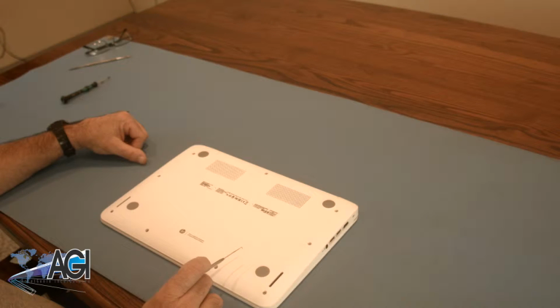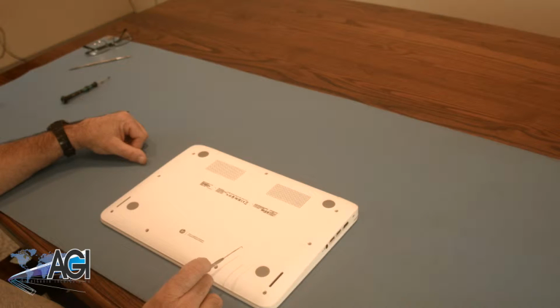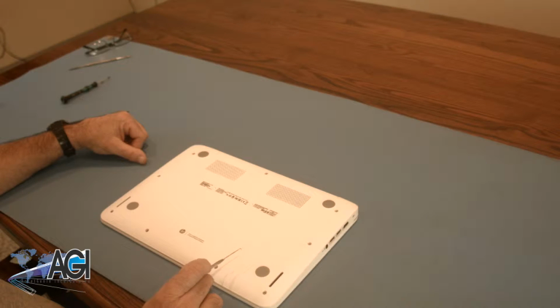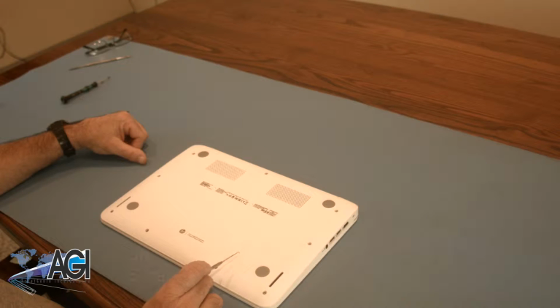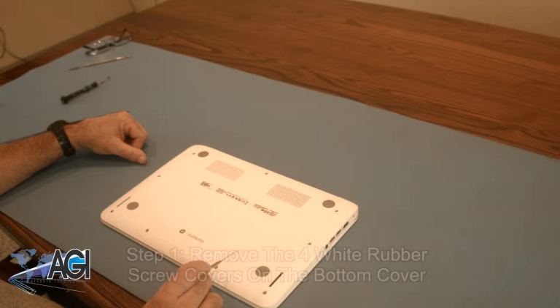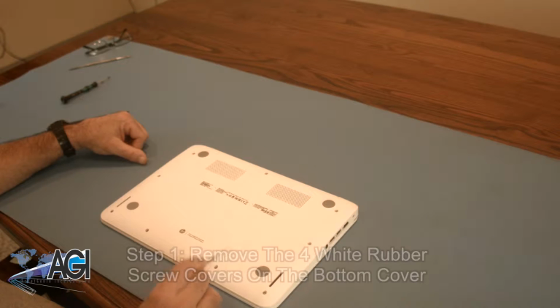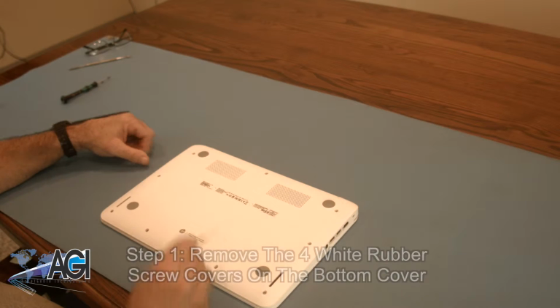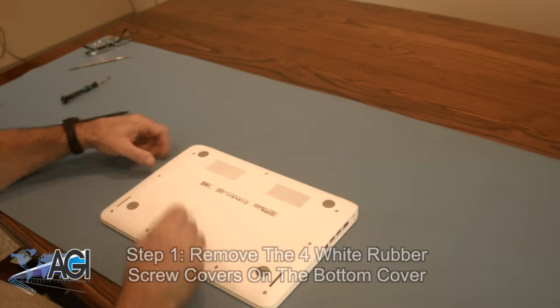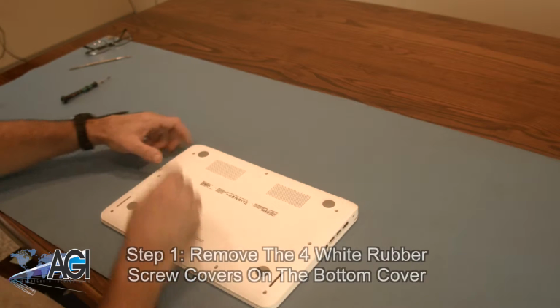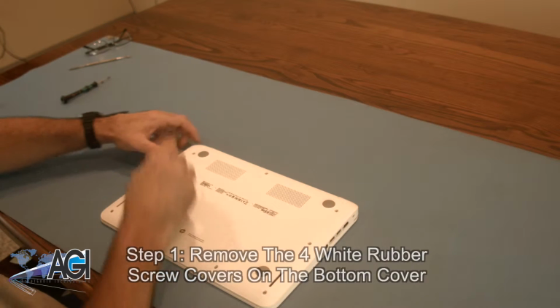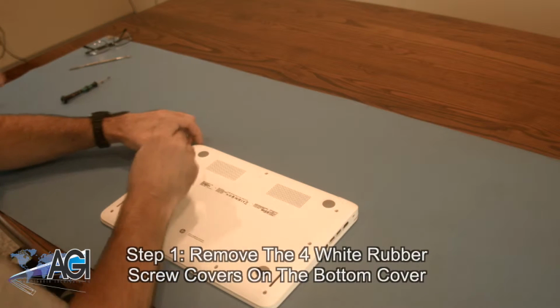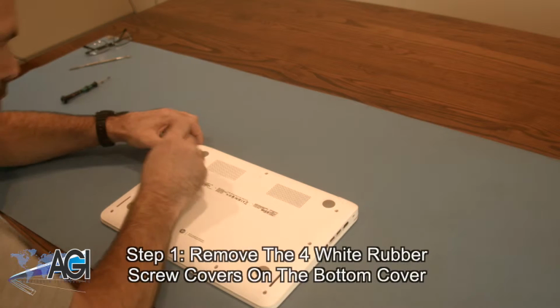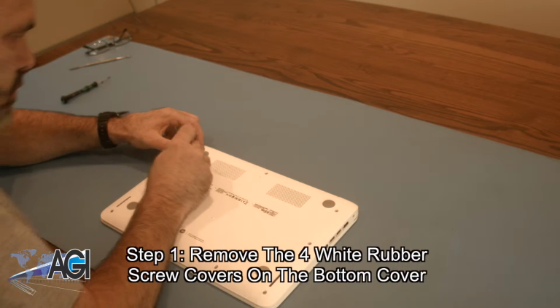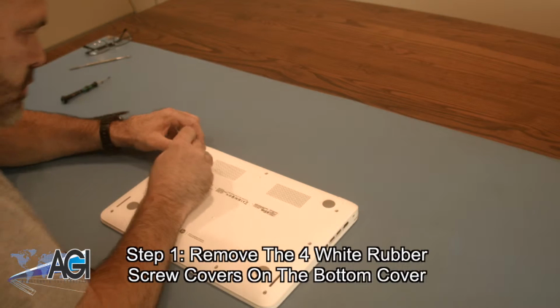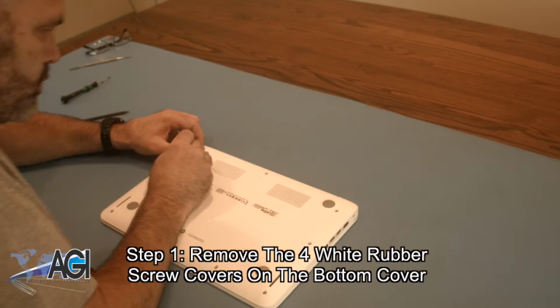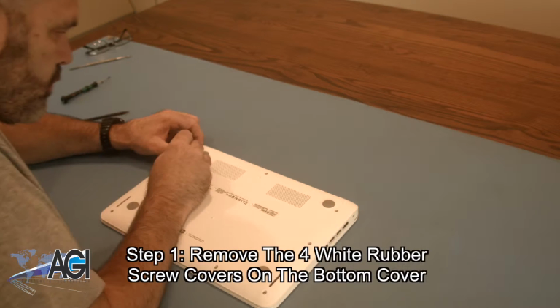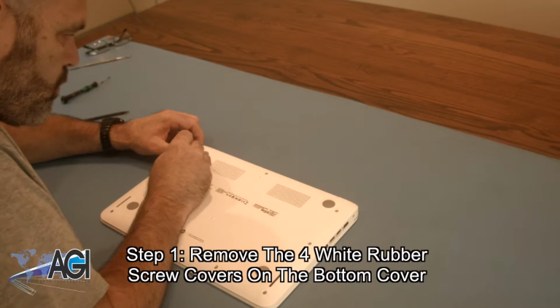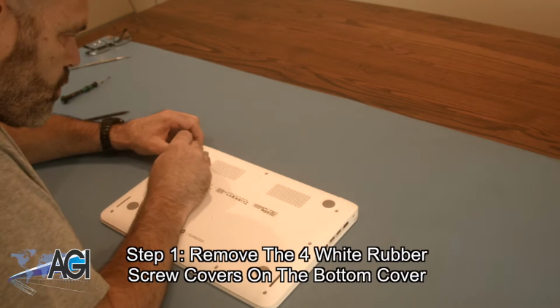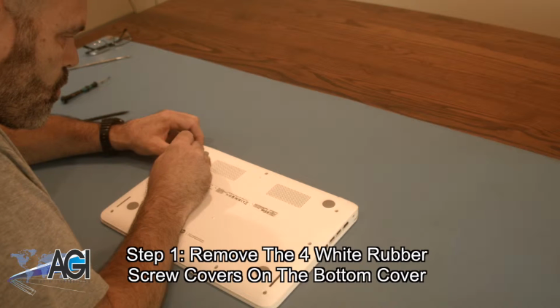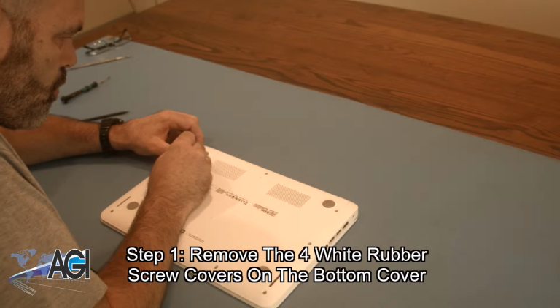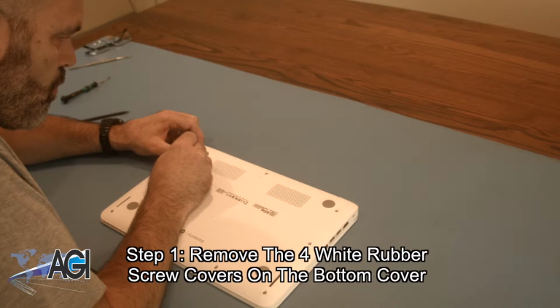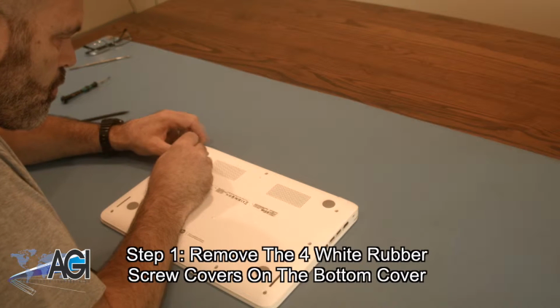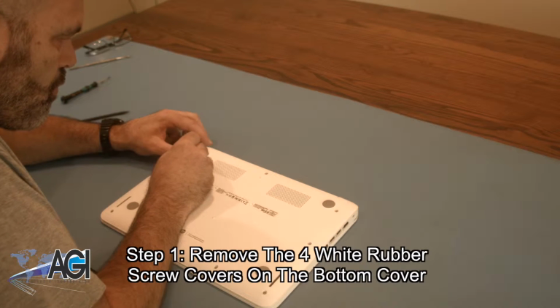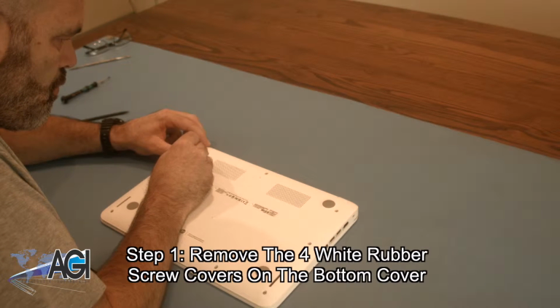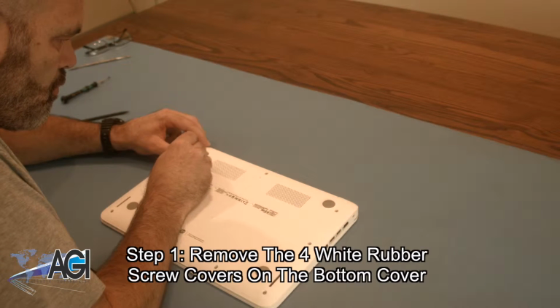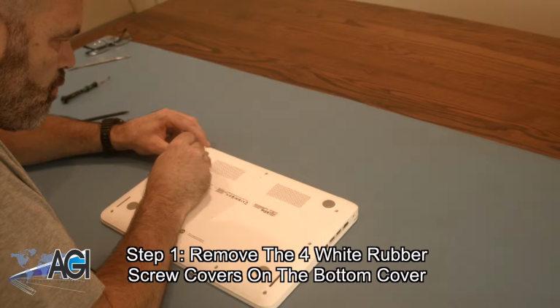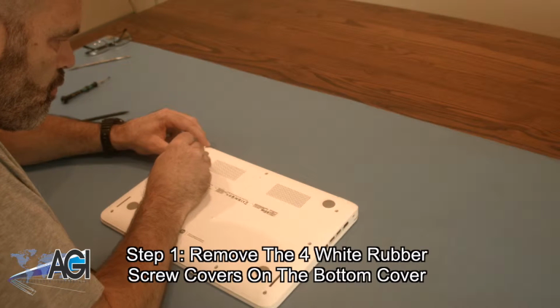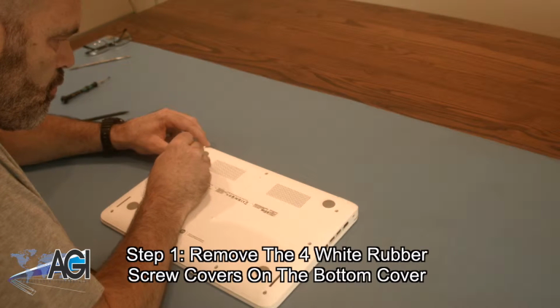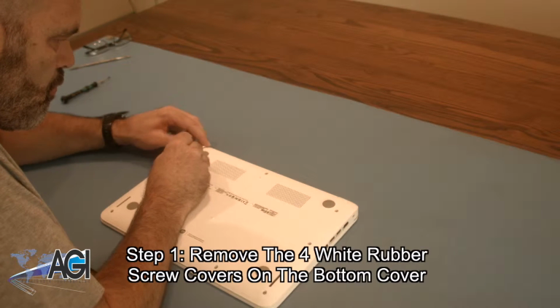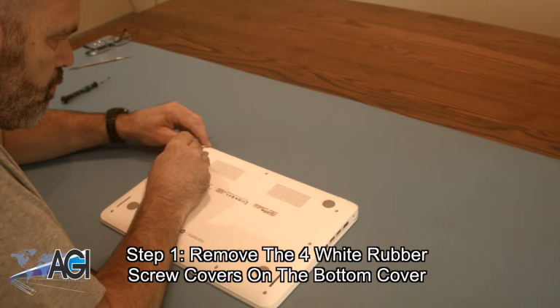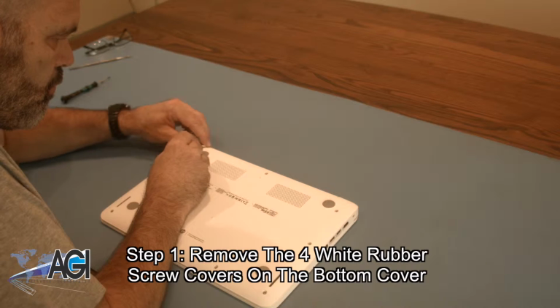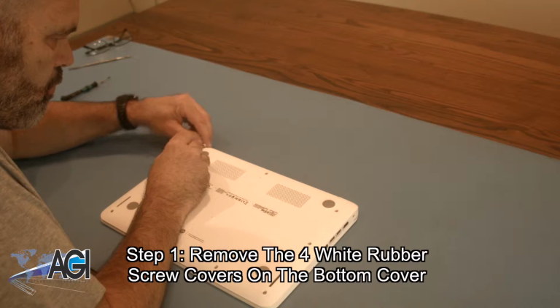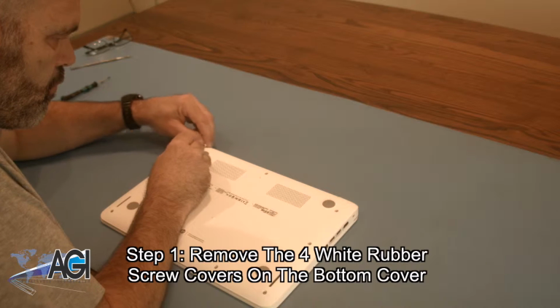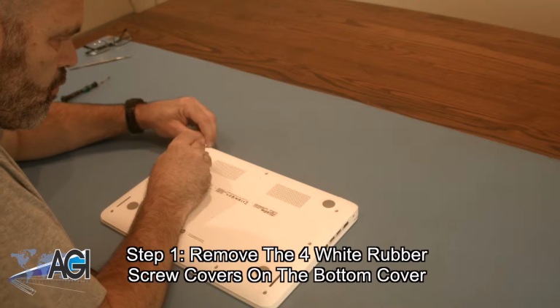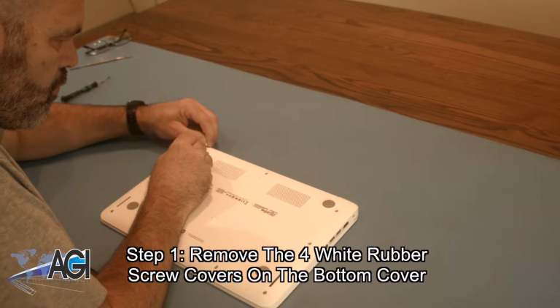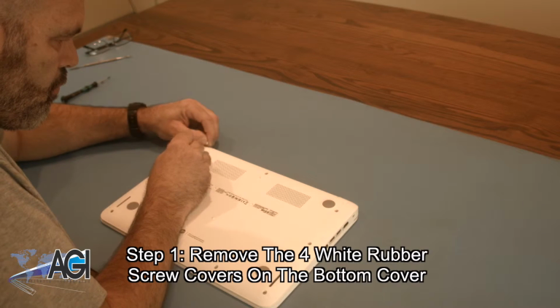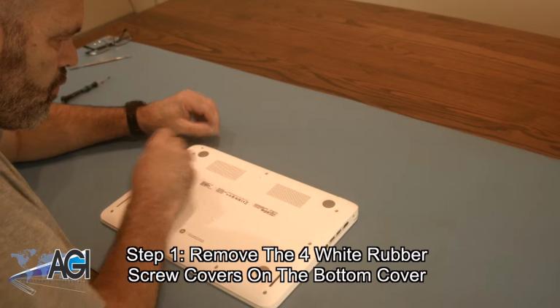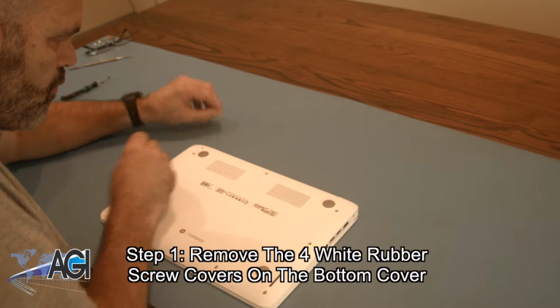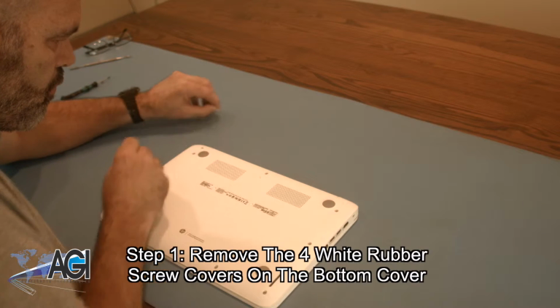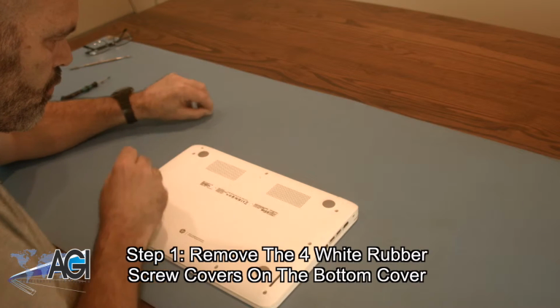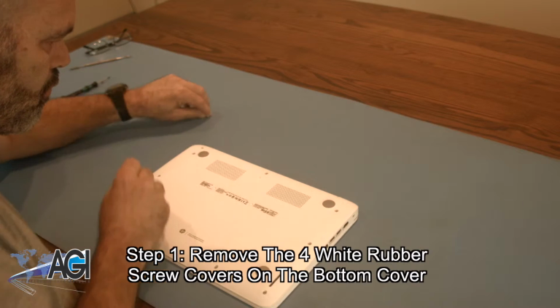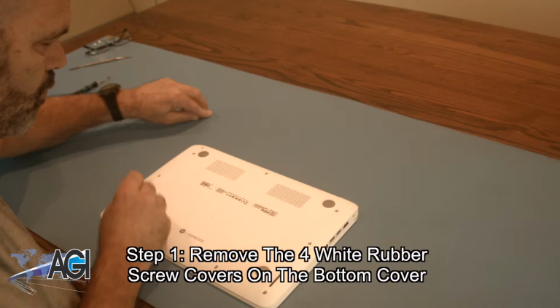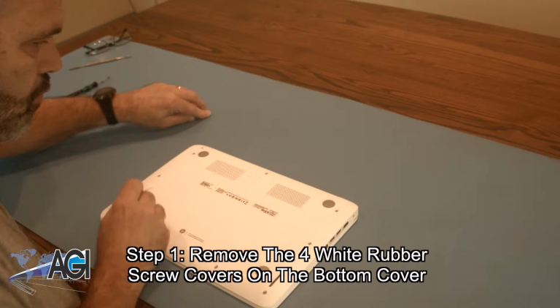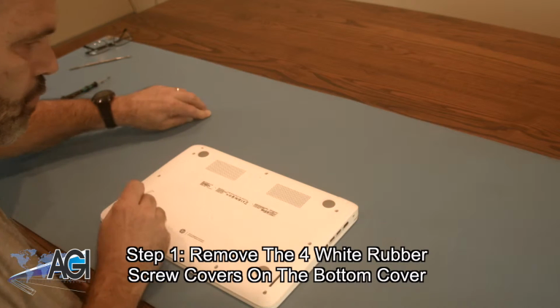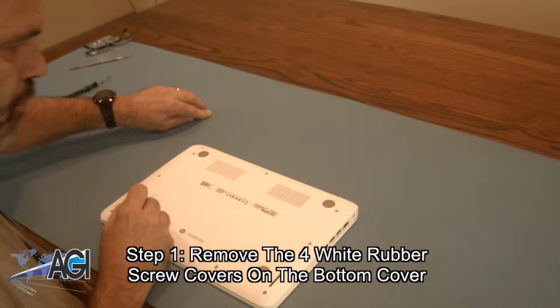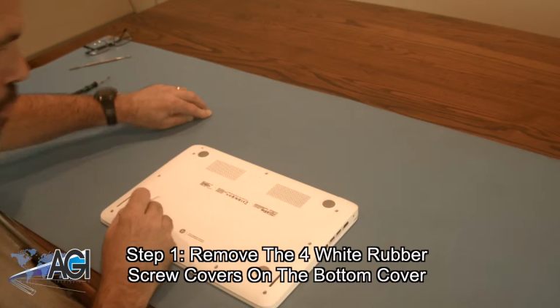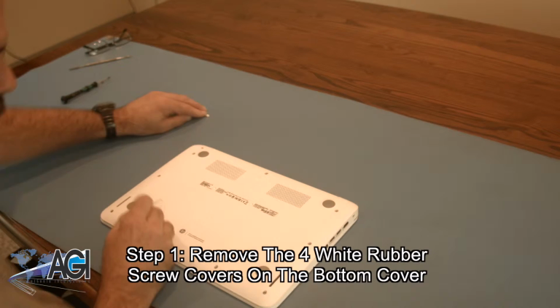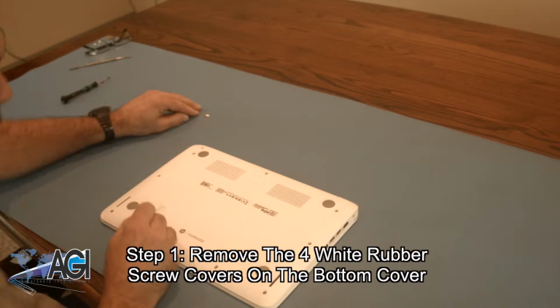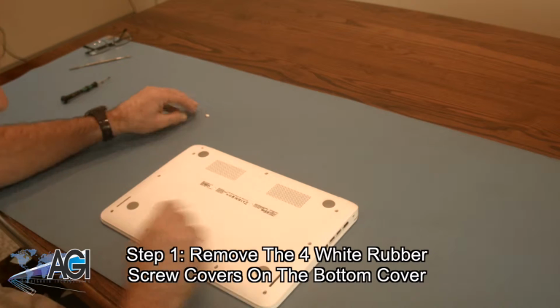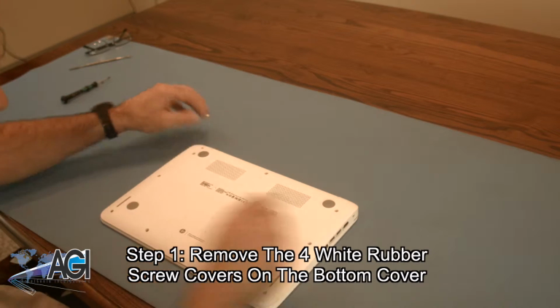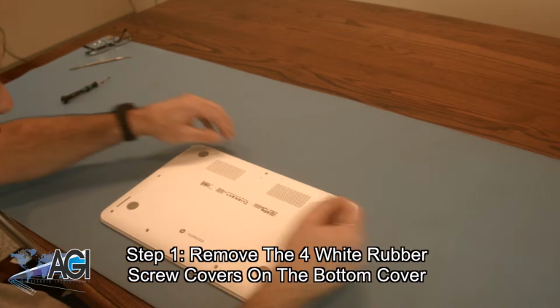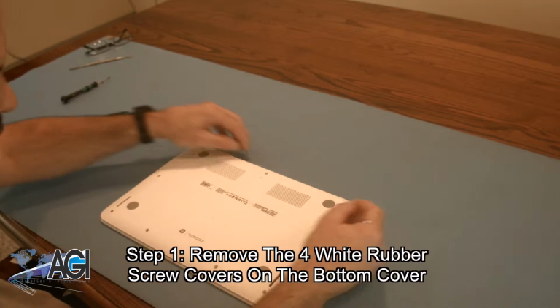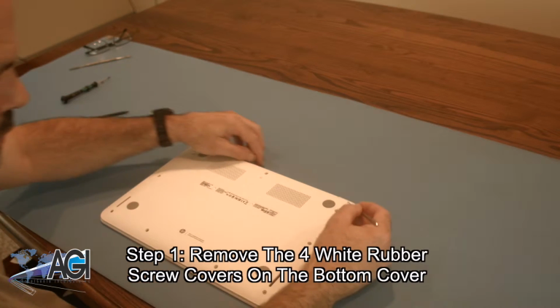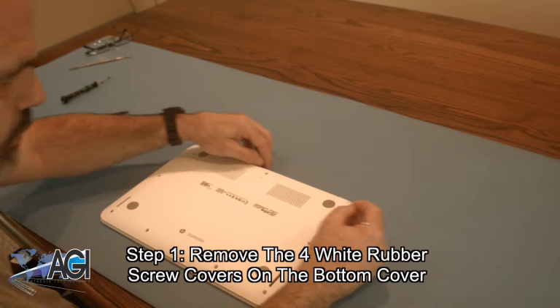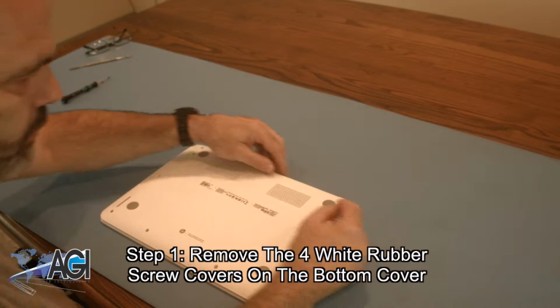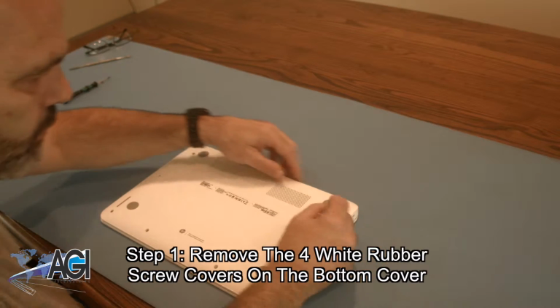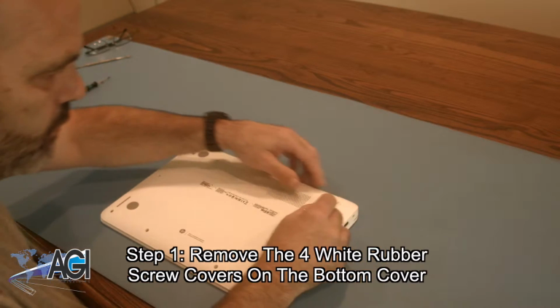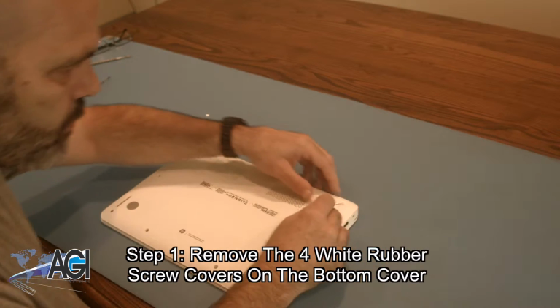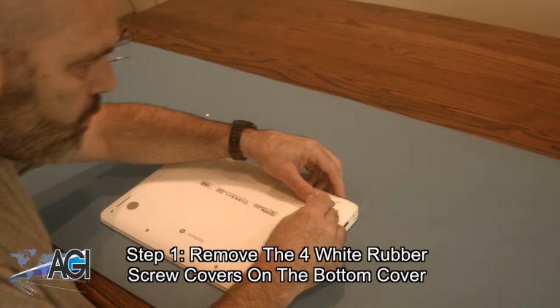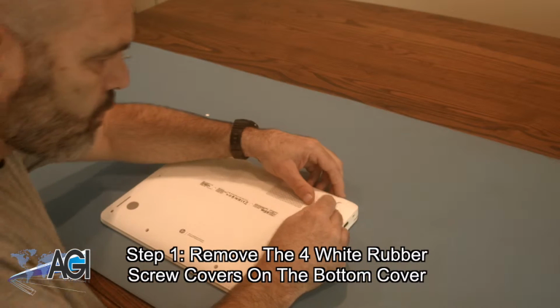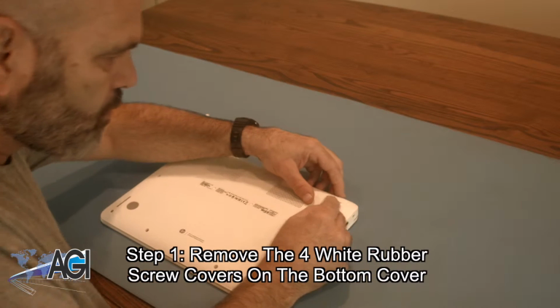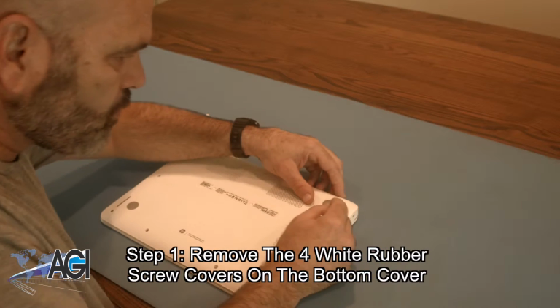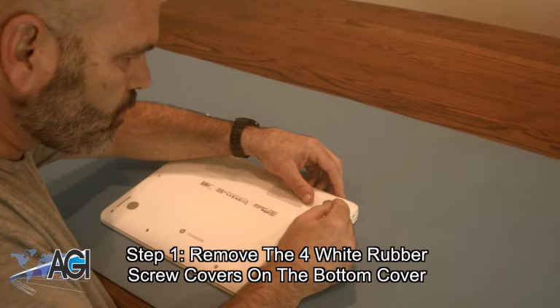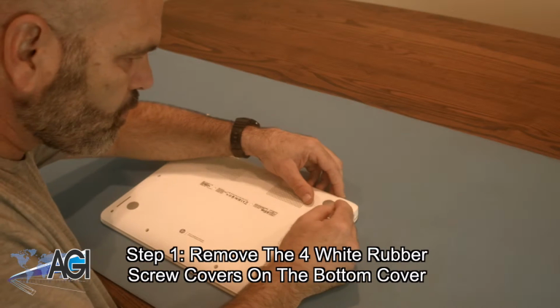The first step in the motherboard replacement process will be to remove the four small white rubber screw covers on the bottom cover.